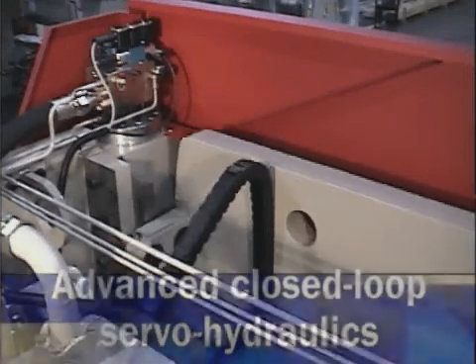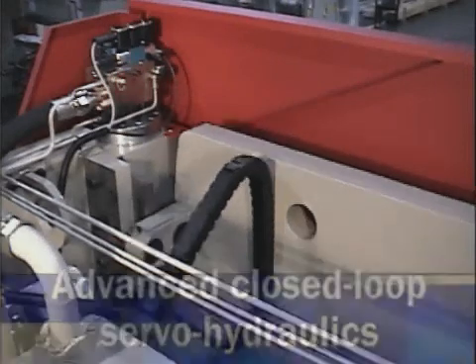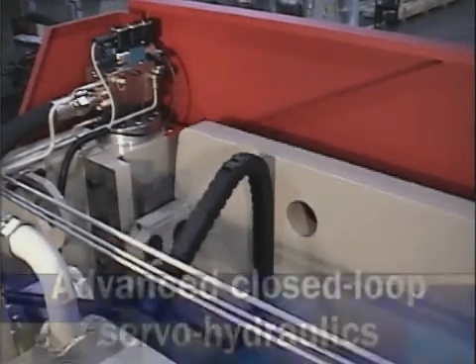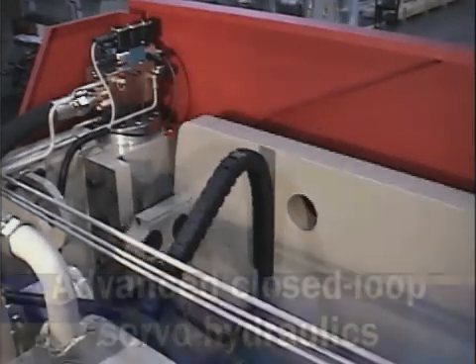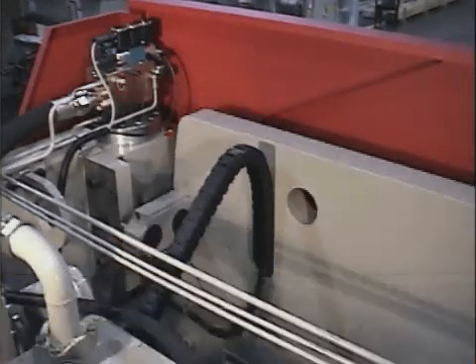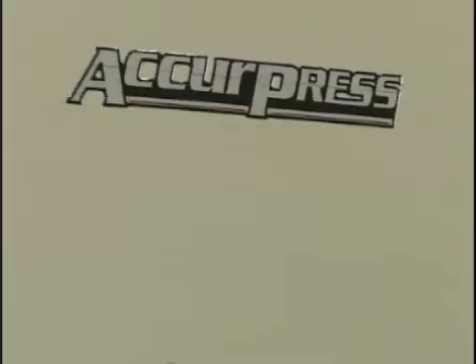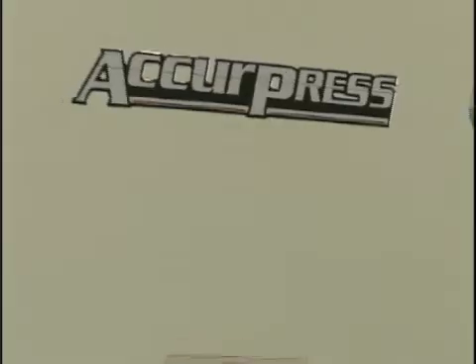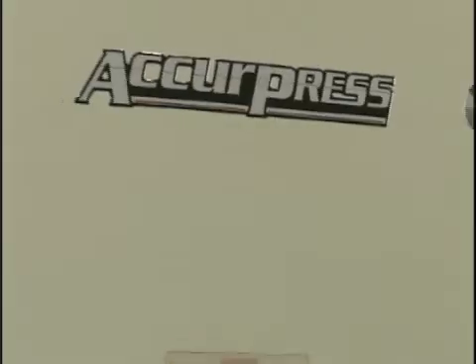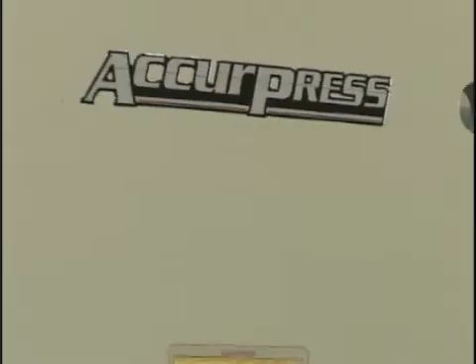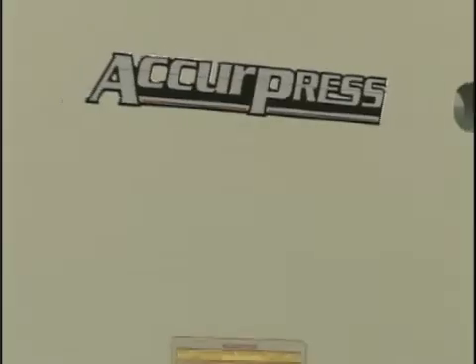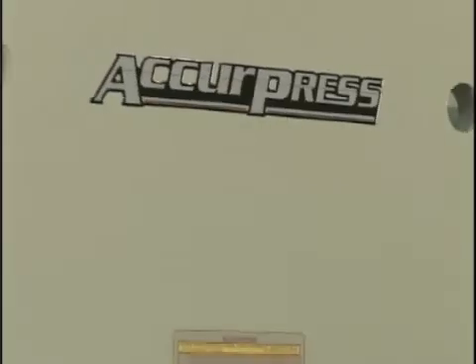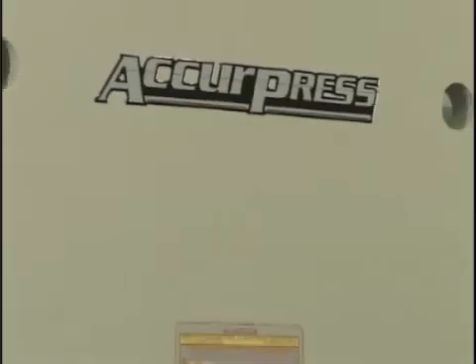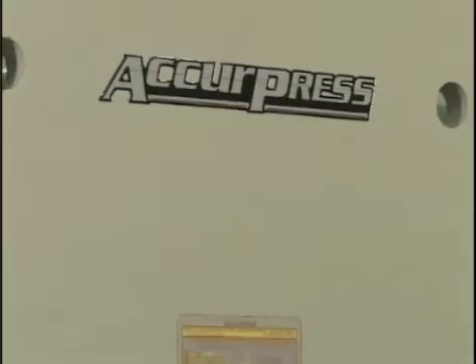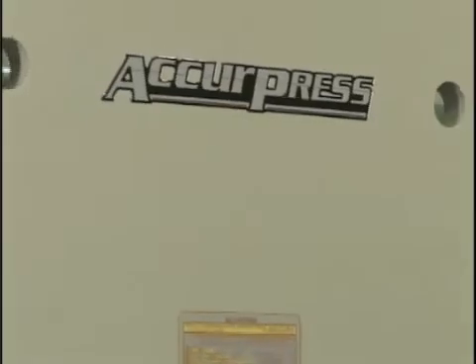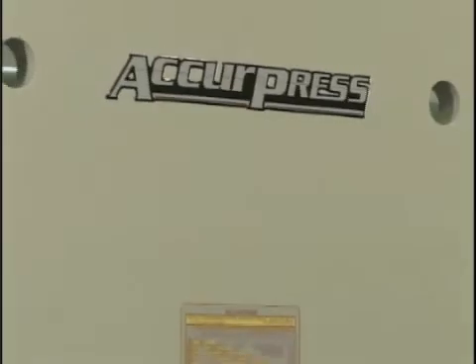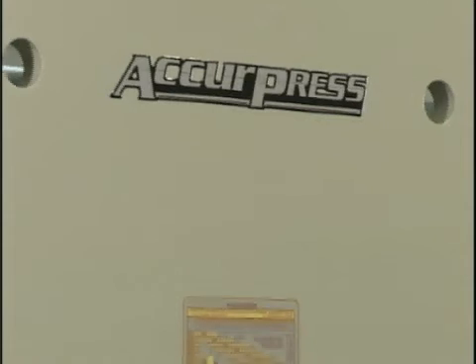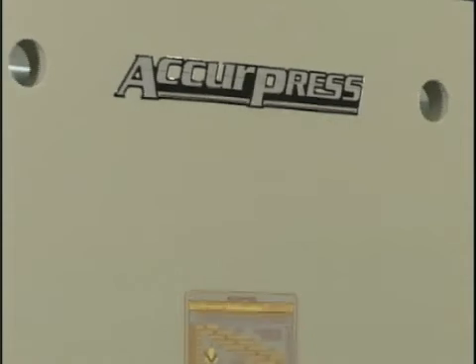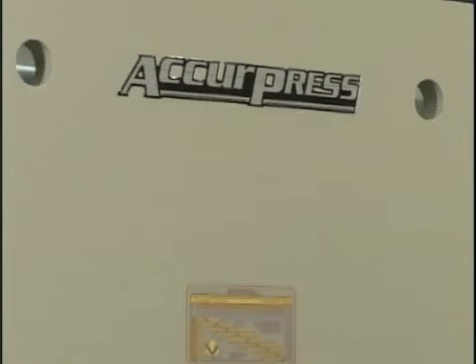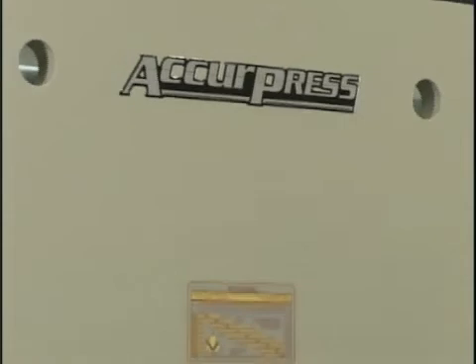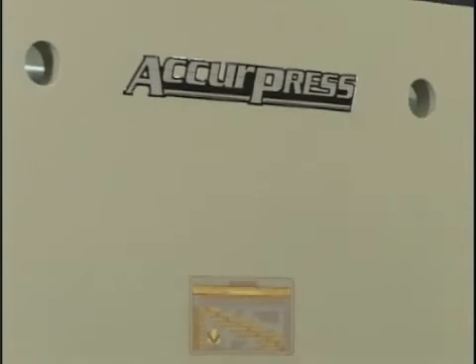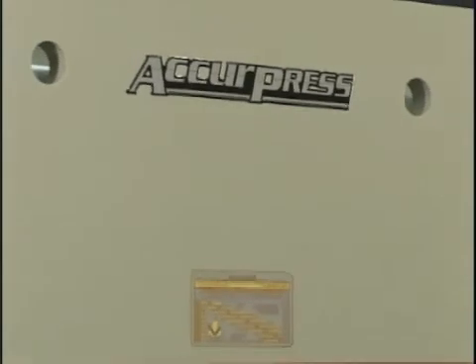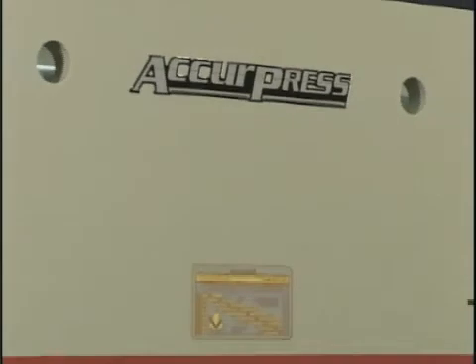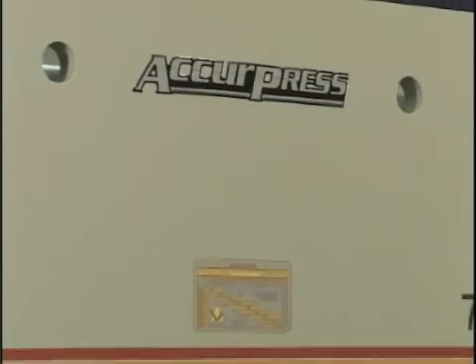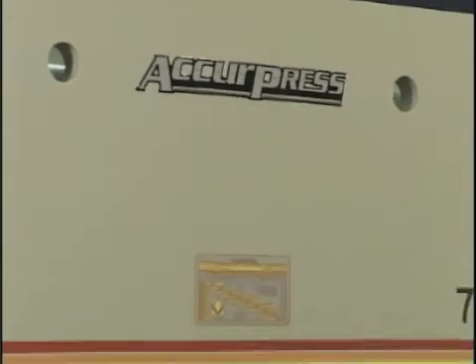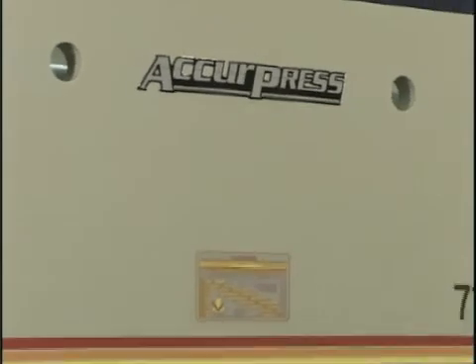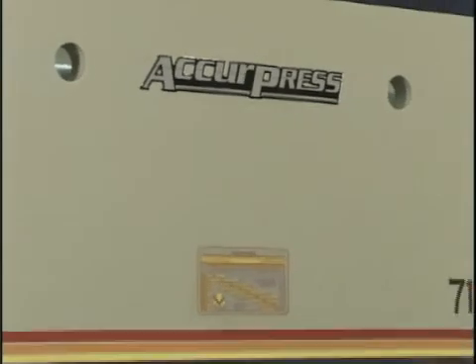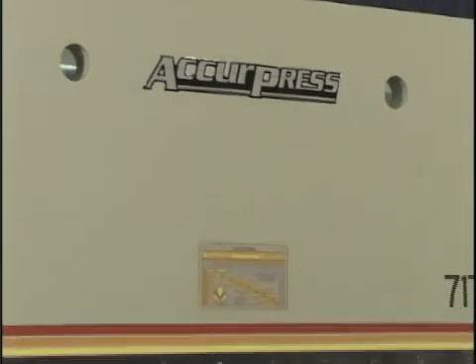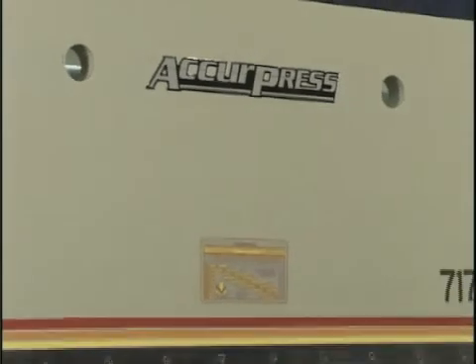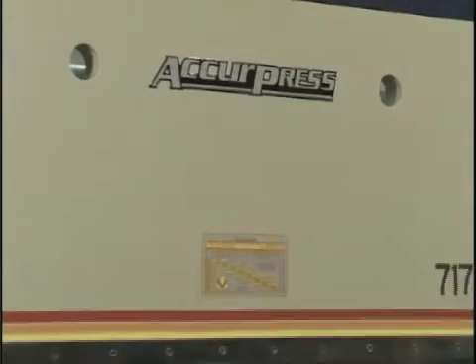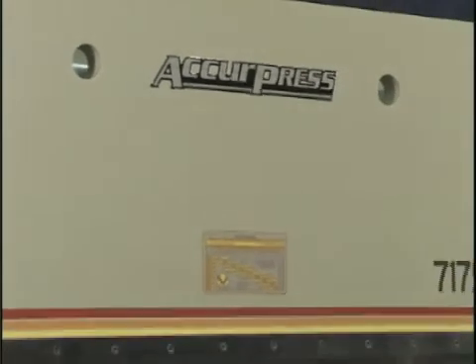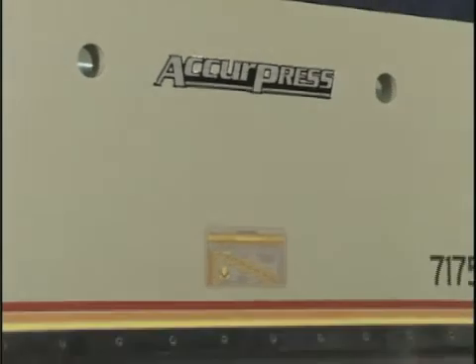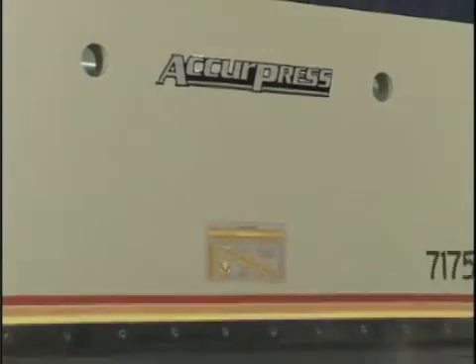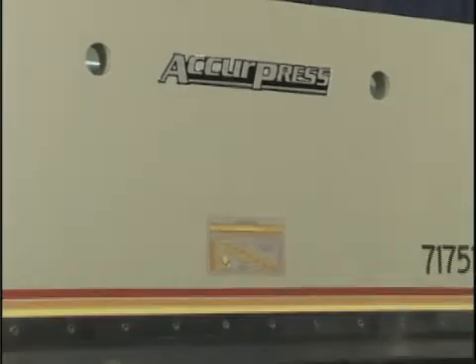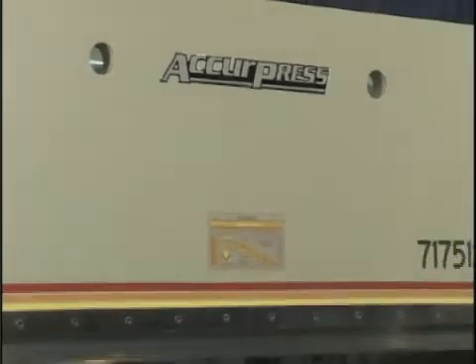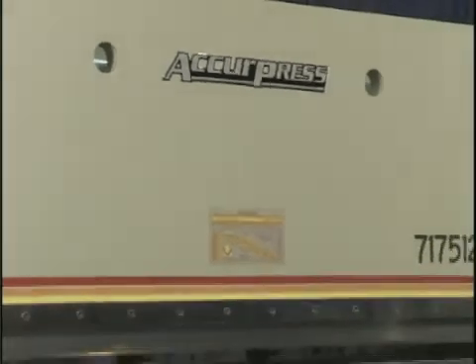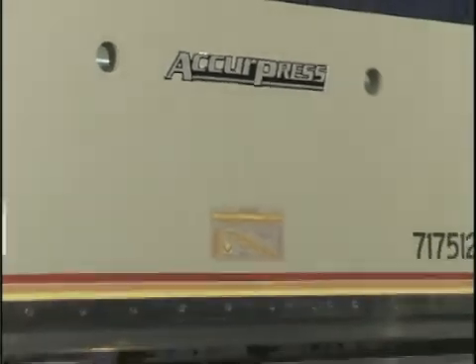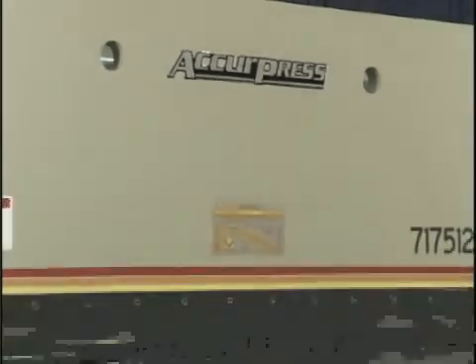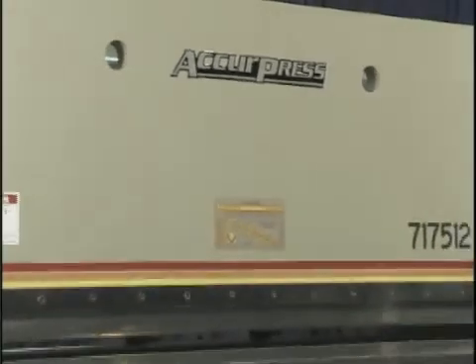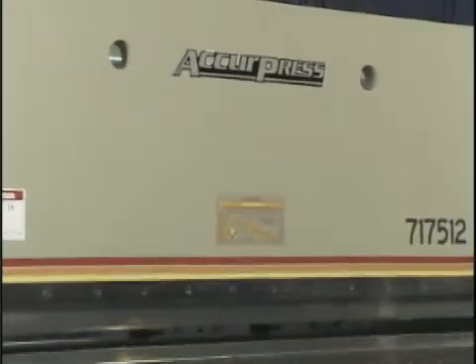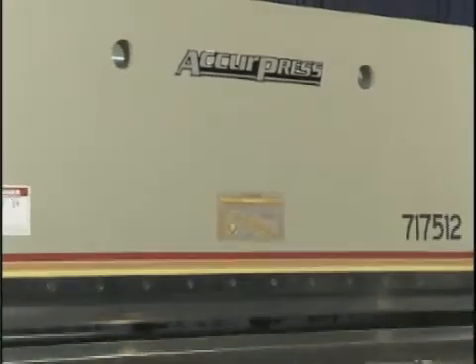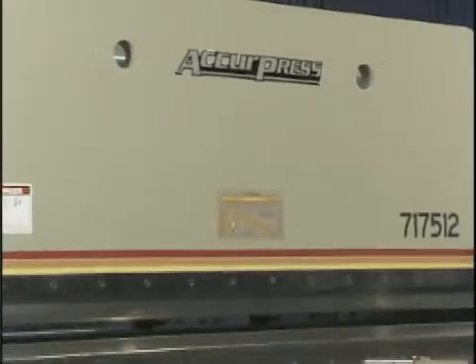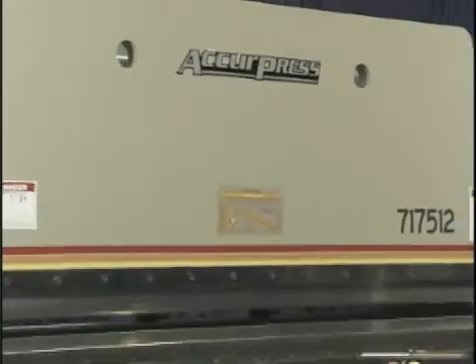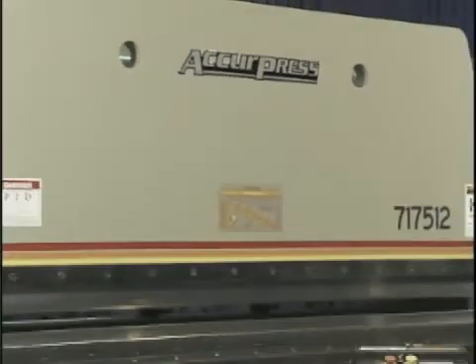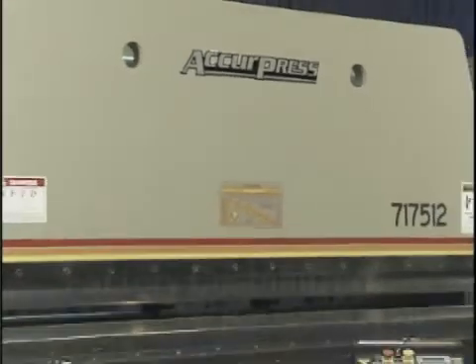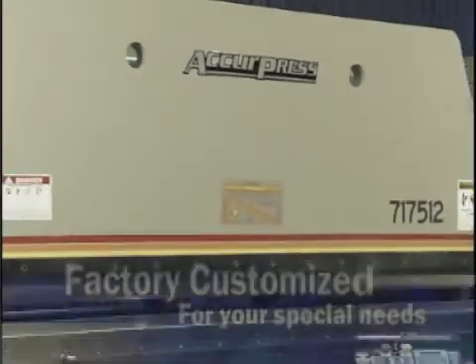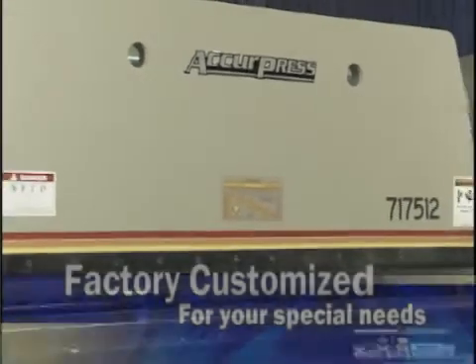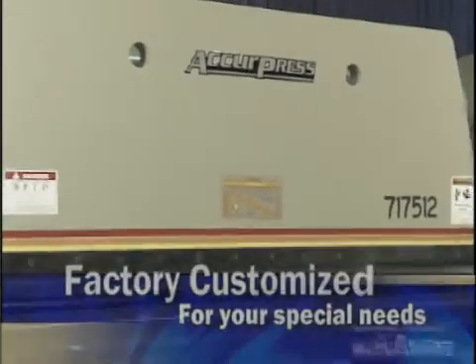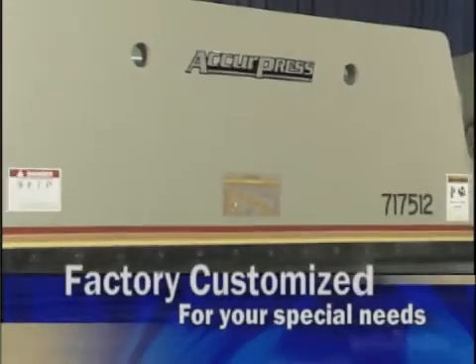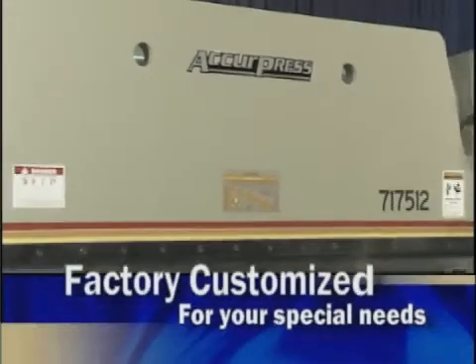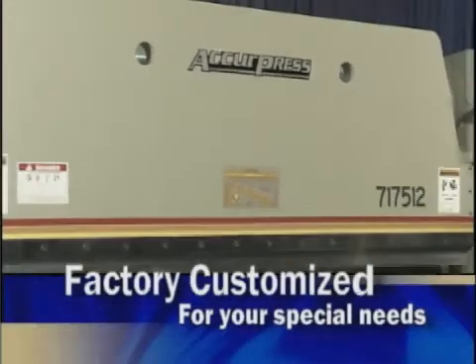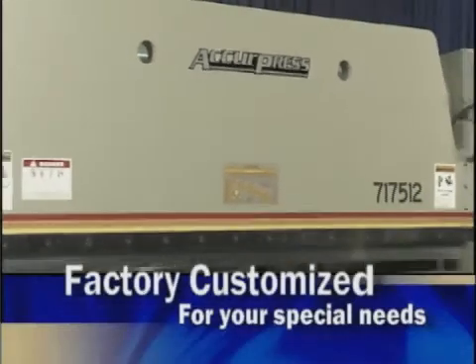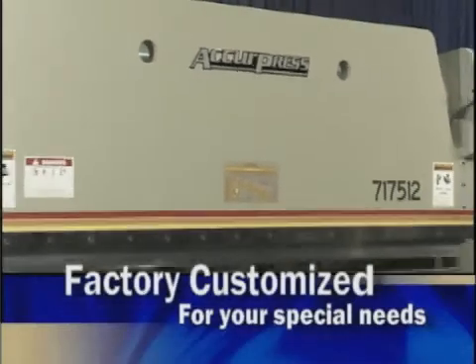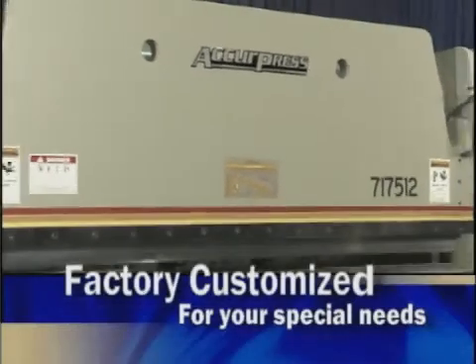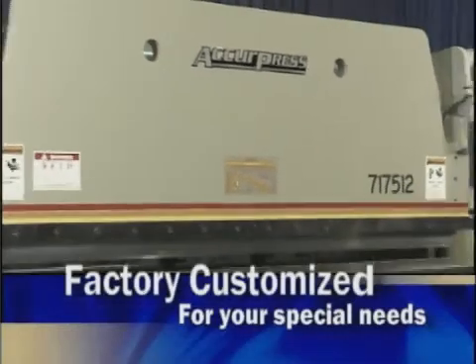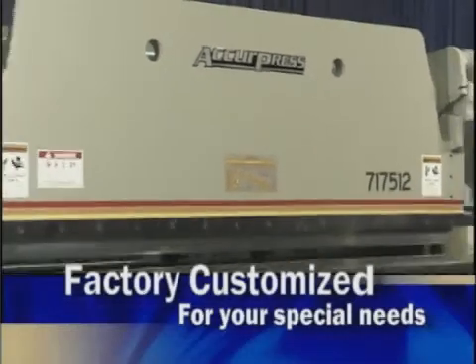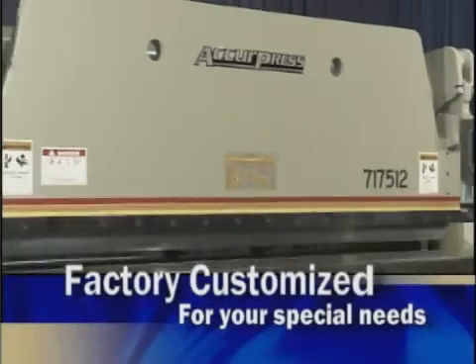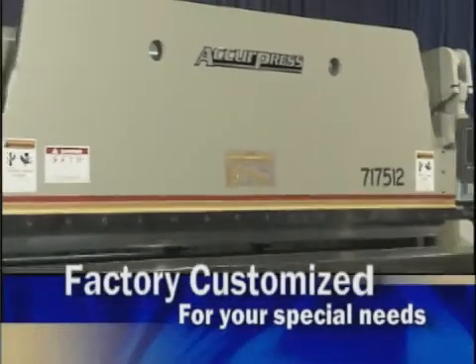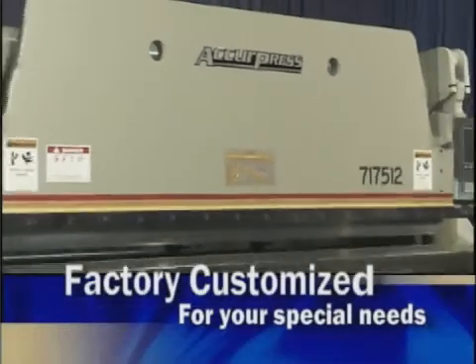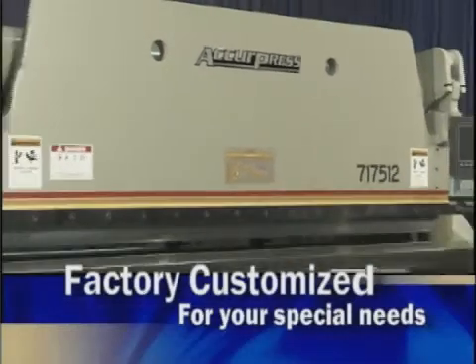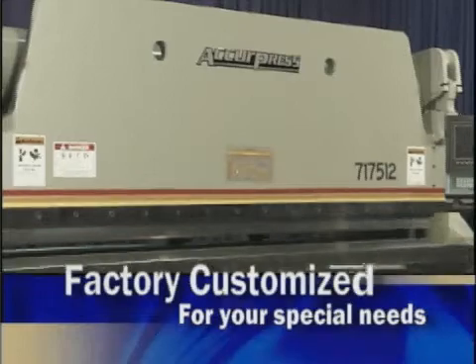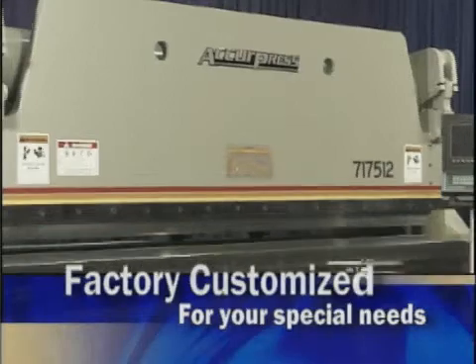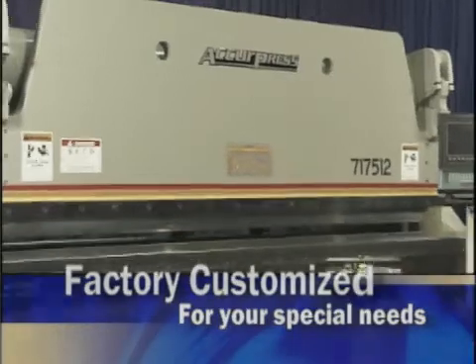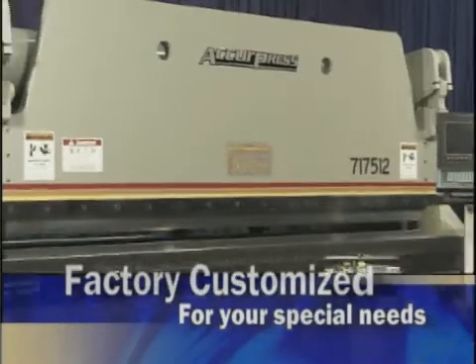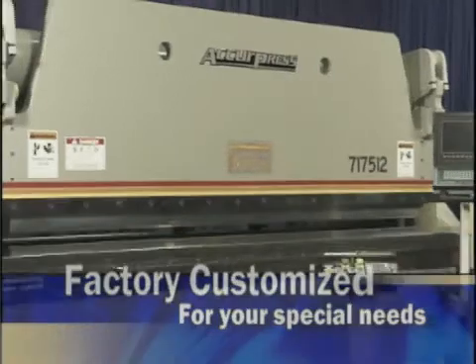We want you to get exactly the right machine, and it will save you time and money when it's factory customized for your special needs.